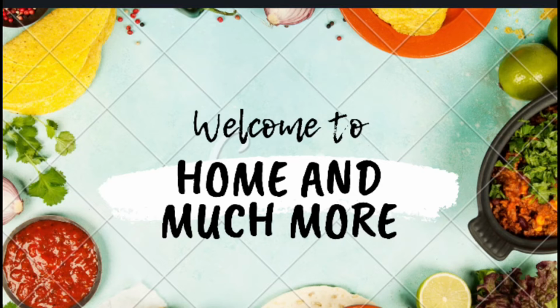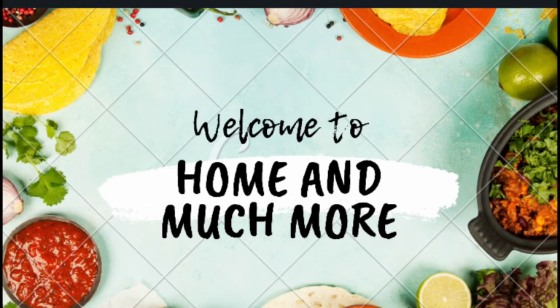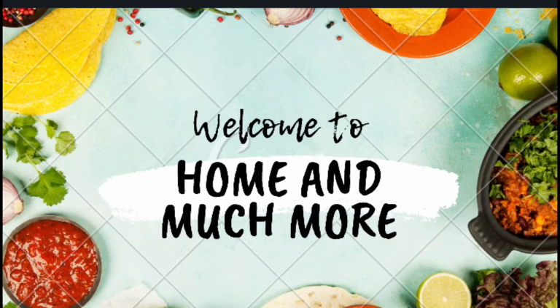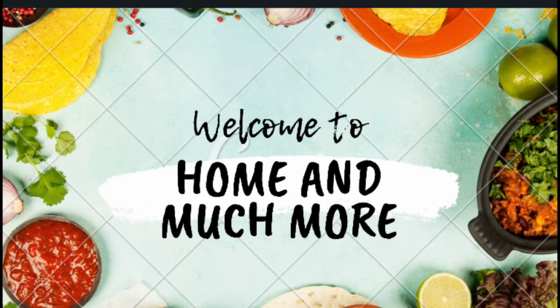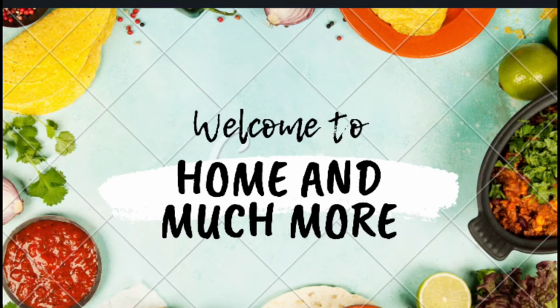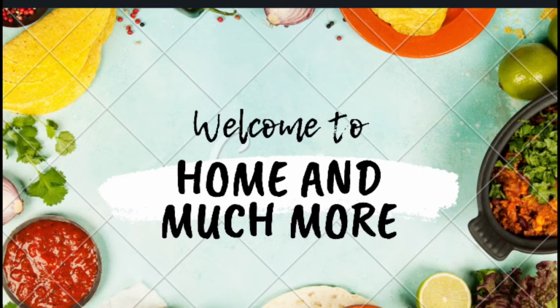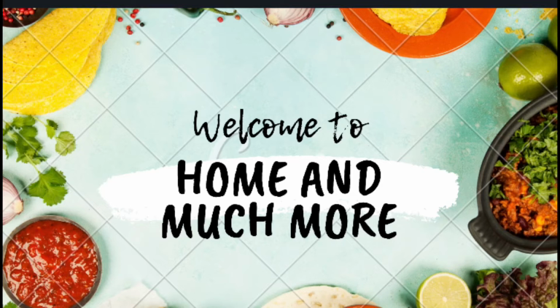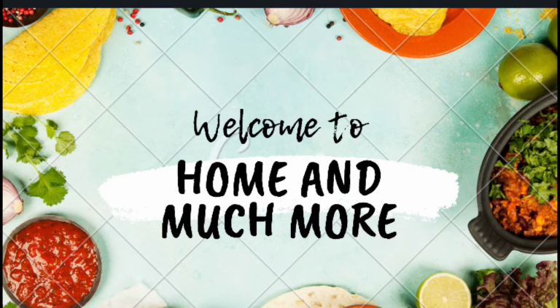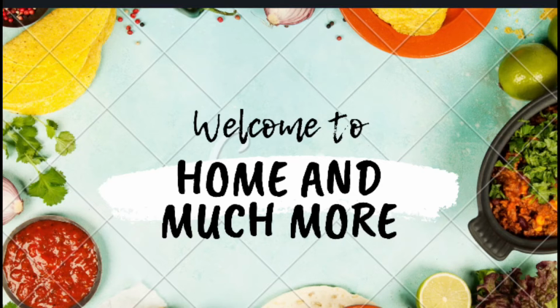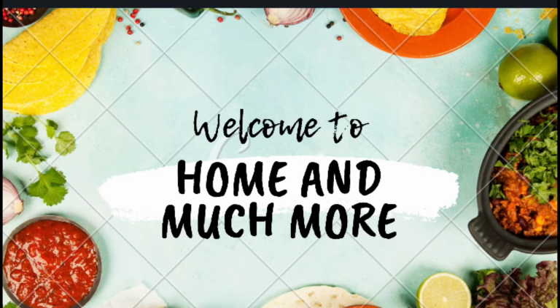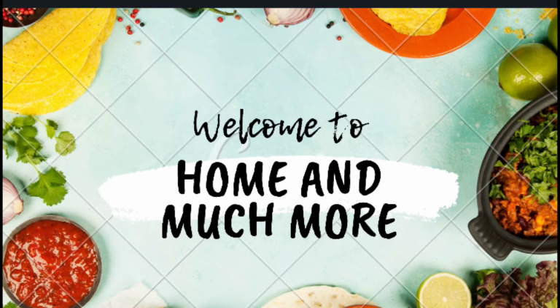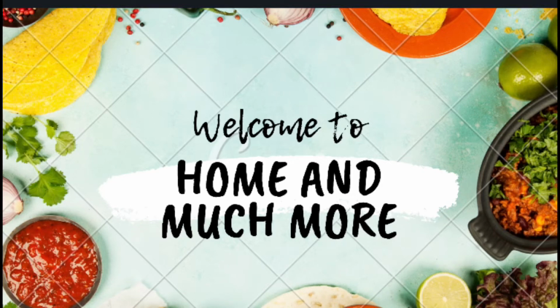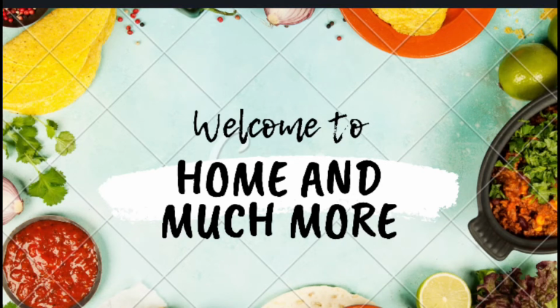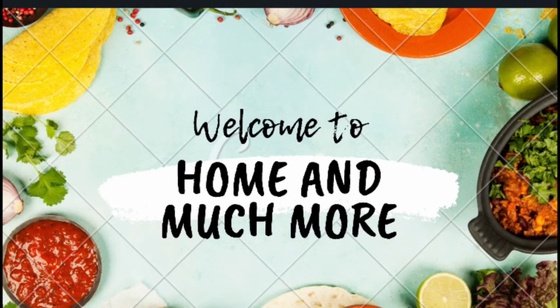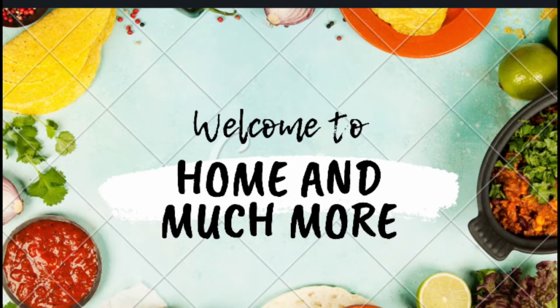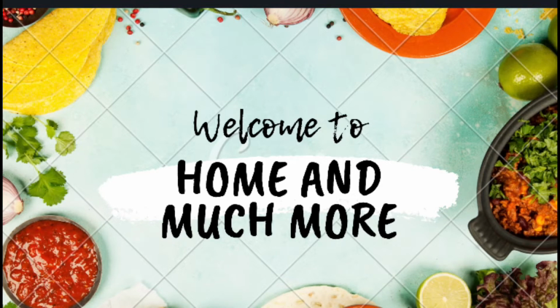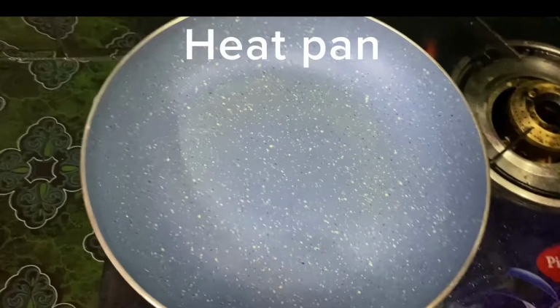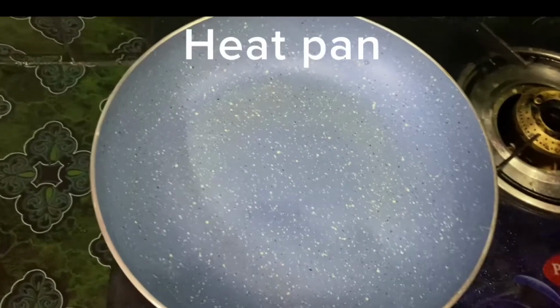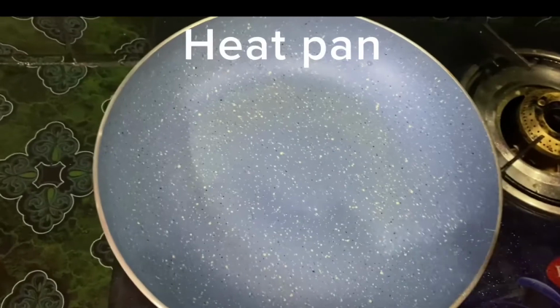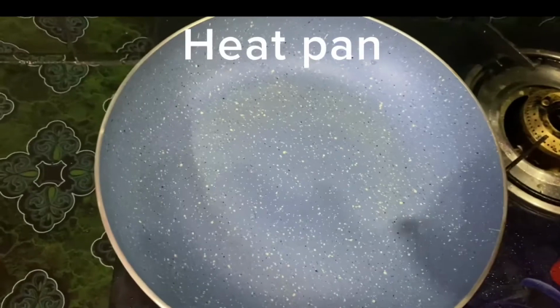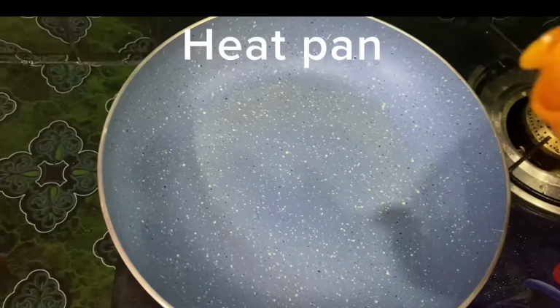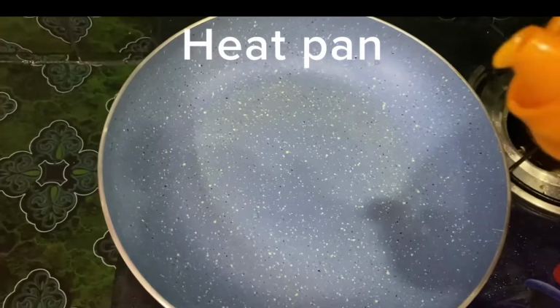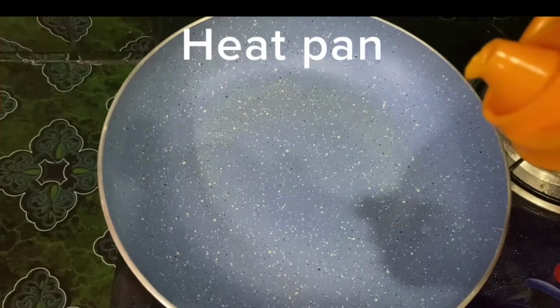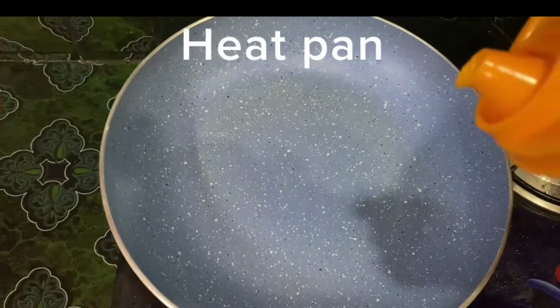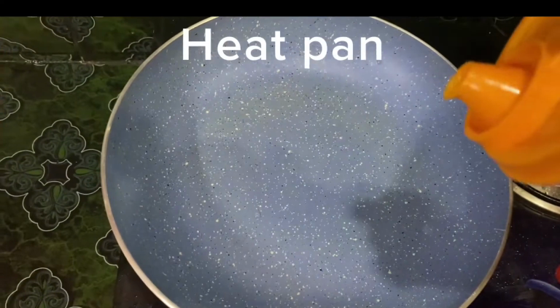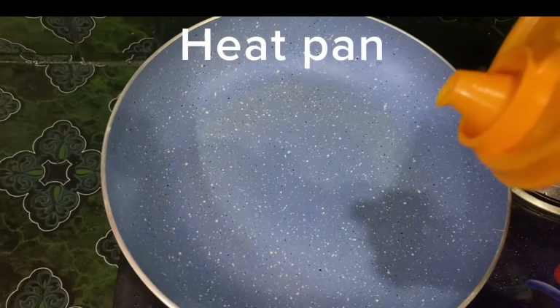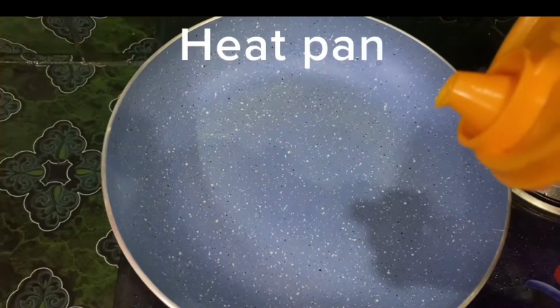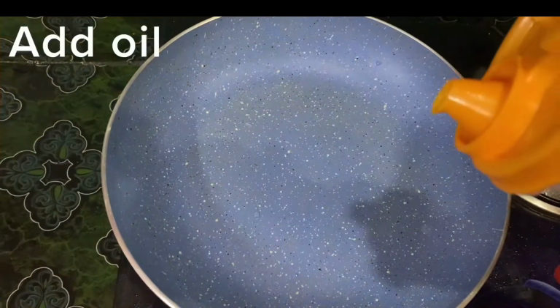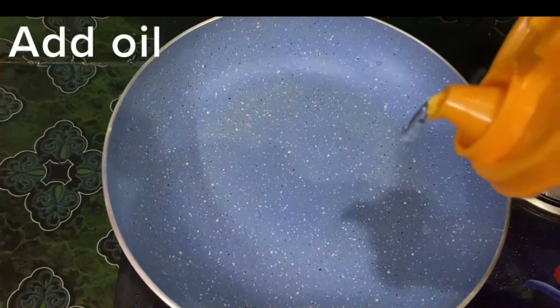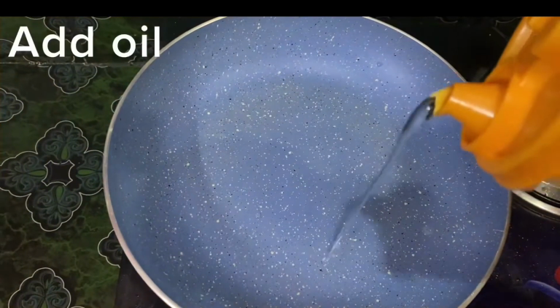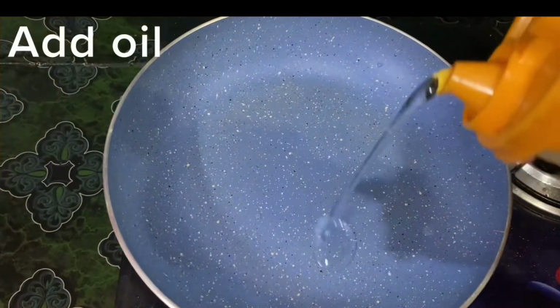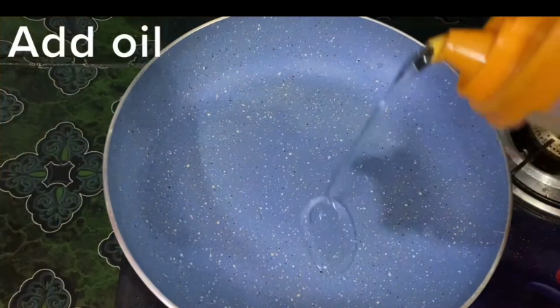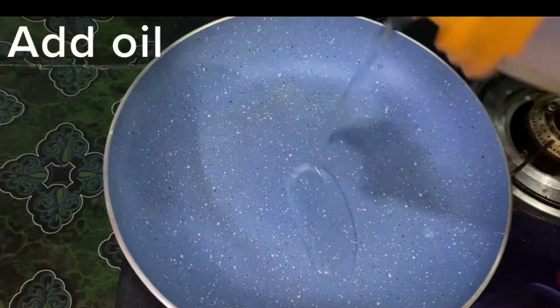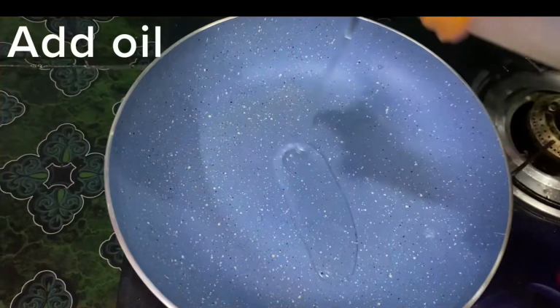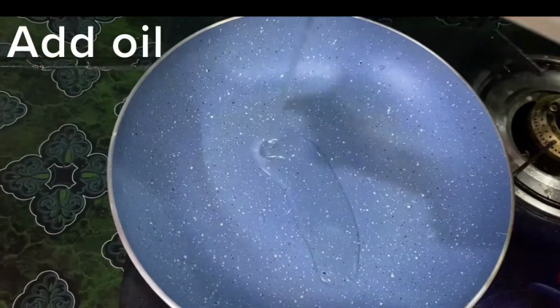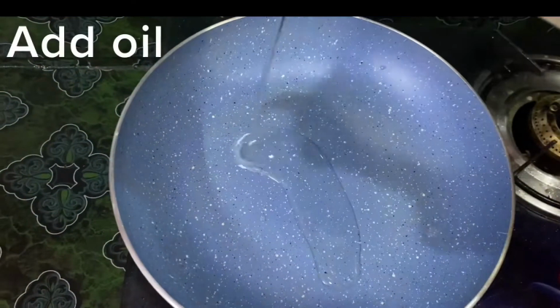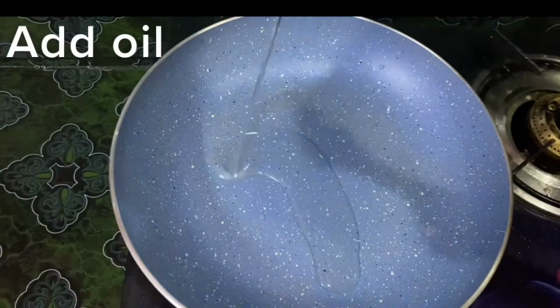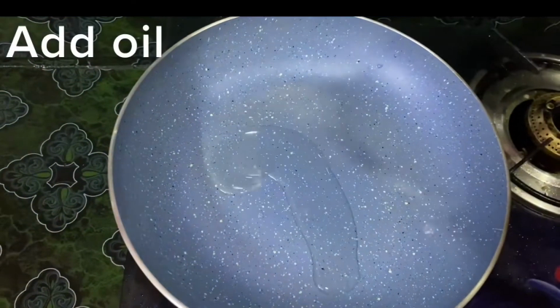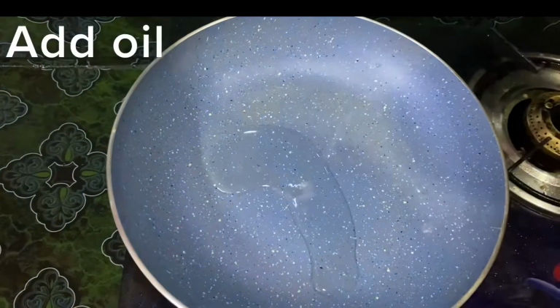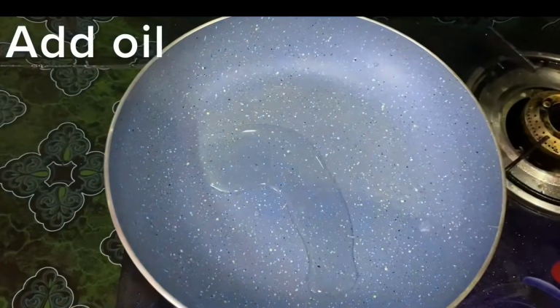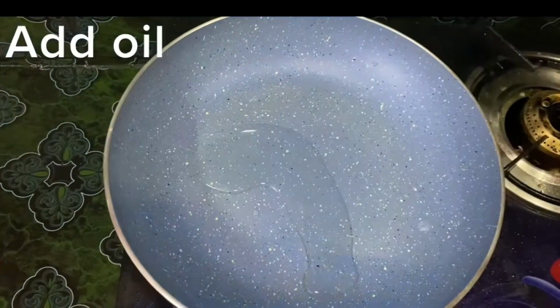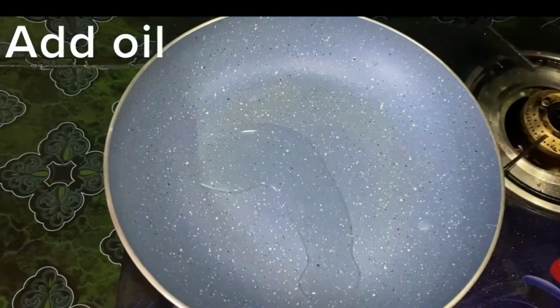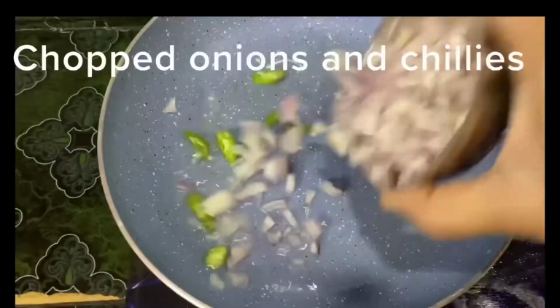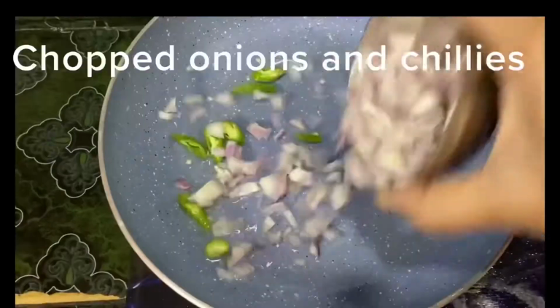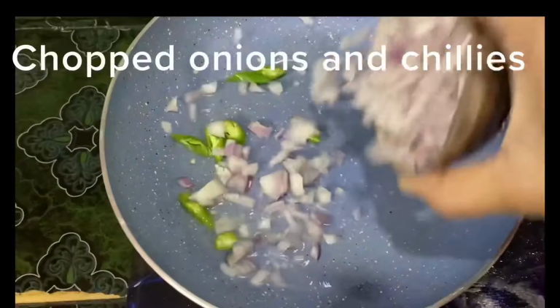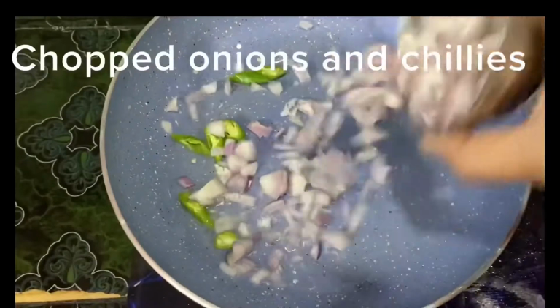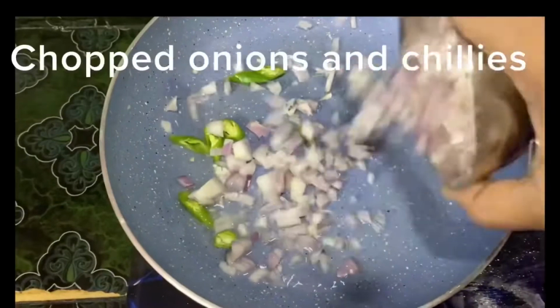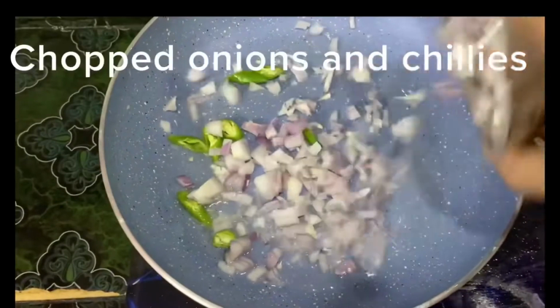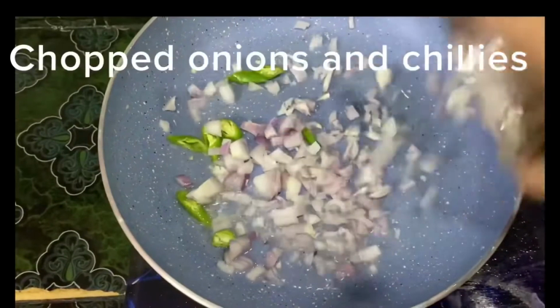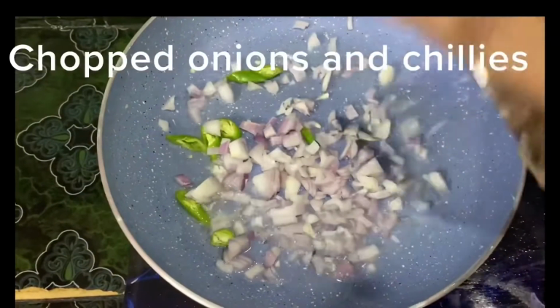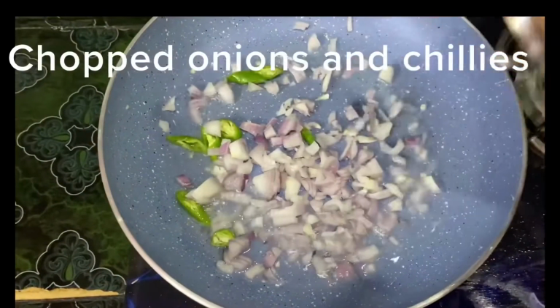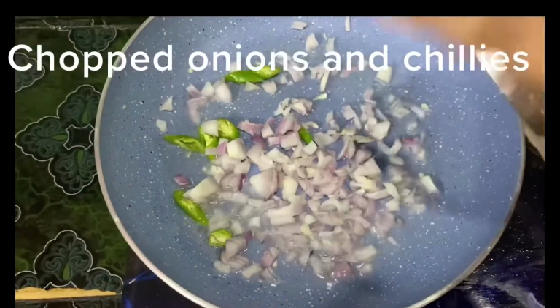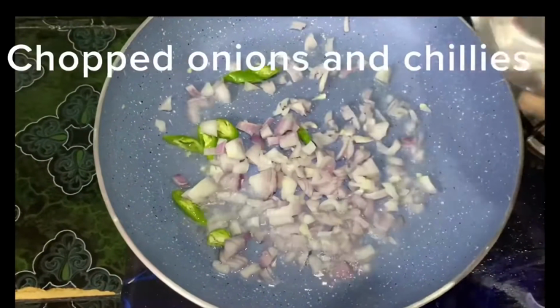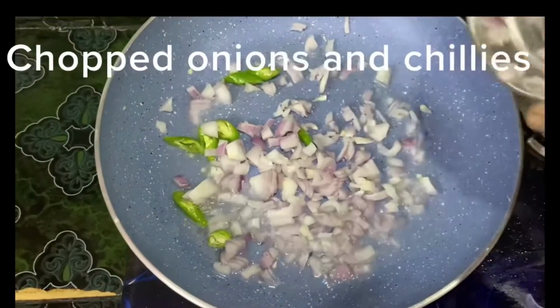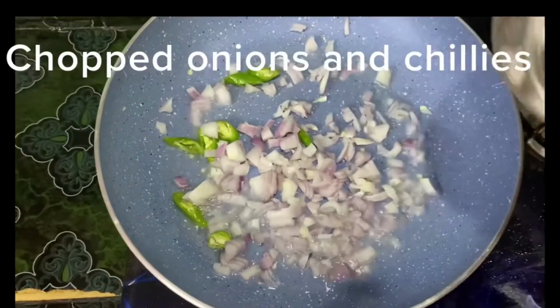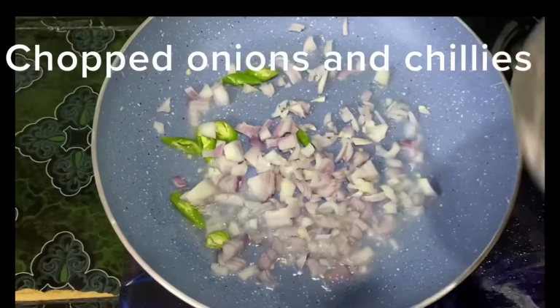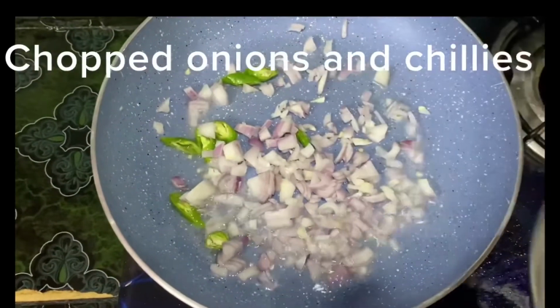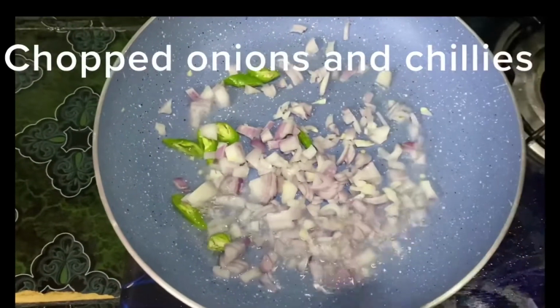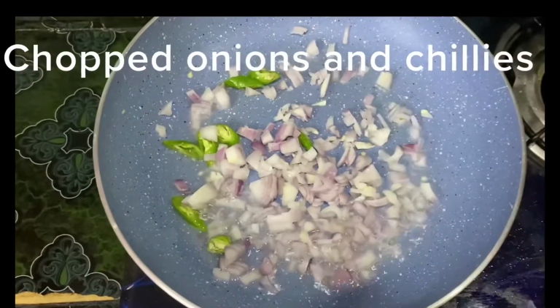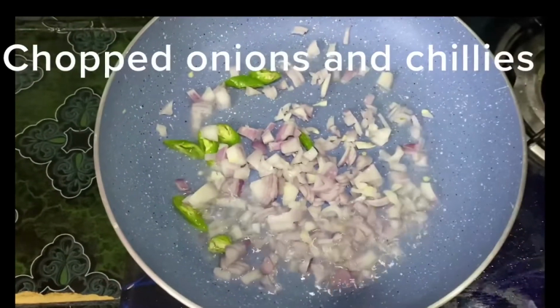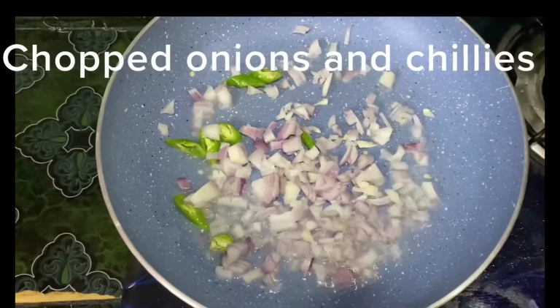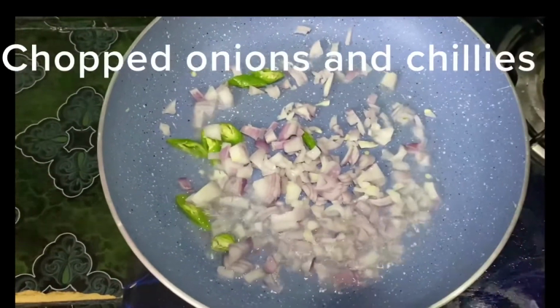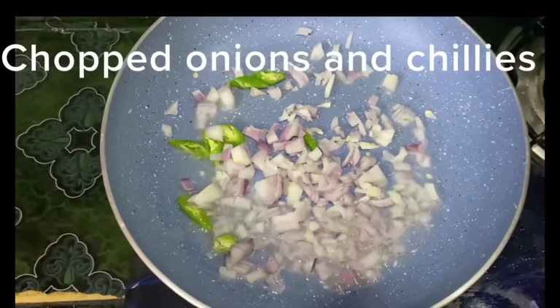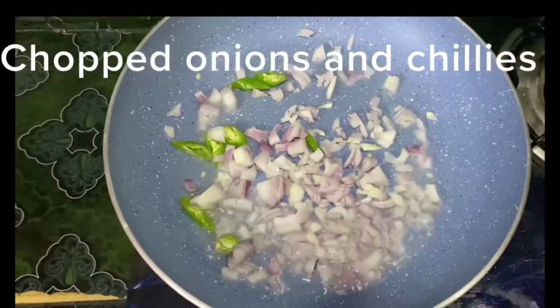Welcome to my channel. I am cooking cheese on my channel. You can cook oil on your pan, add onions and green chilies.